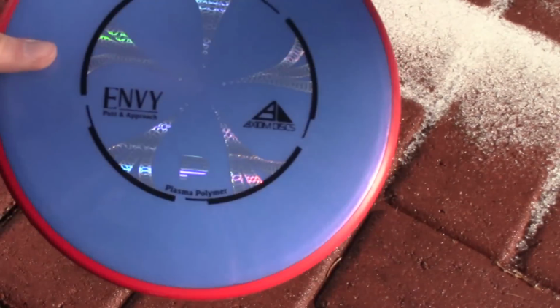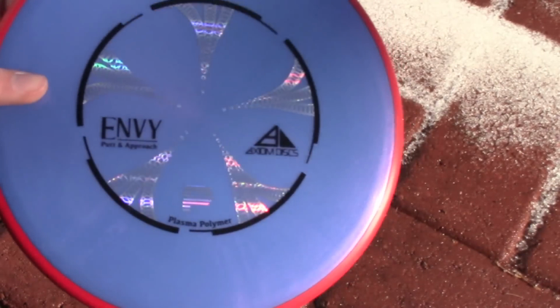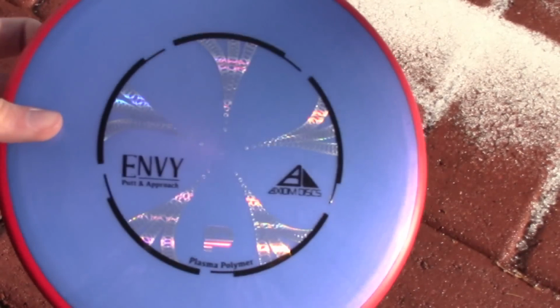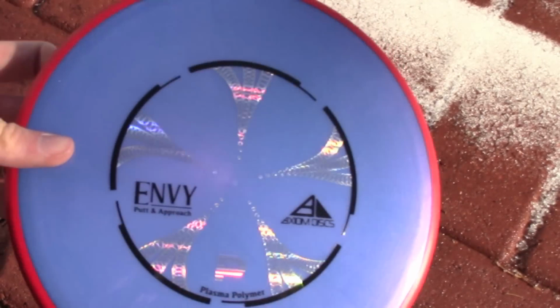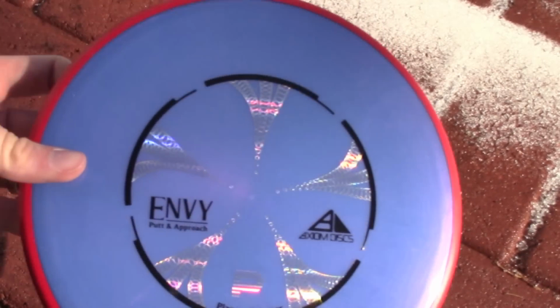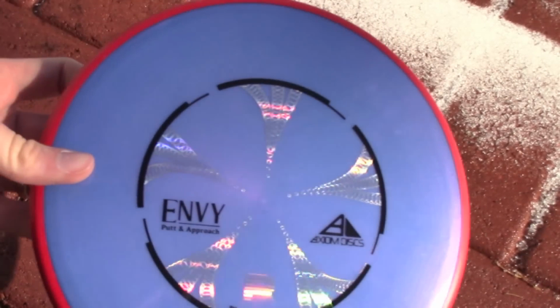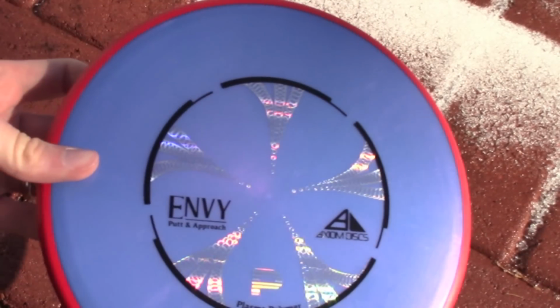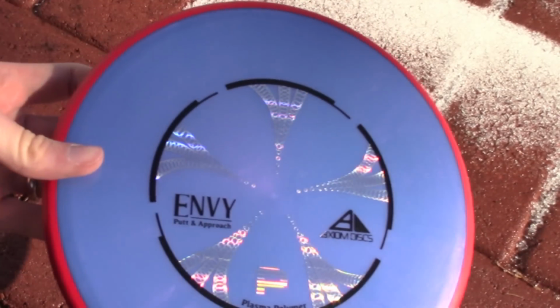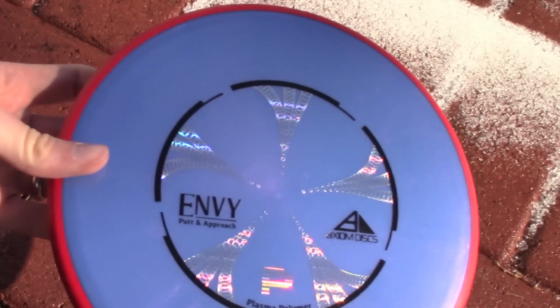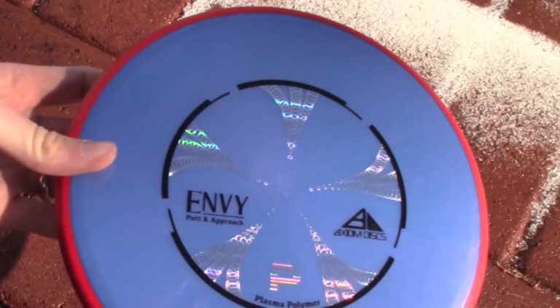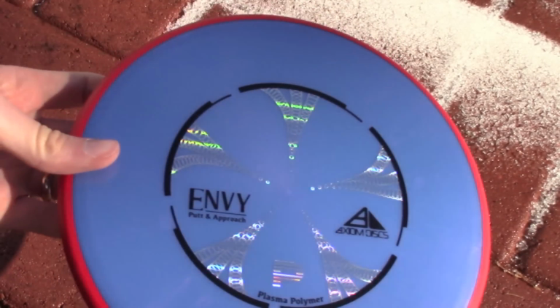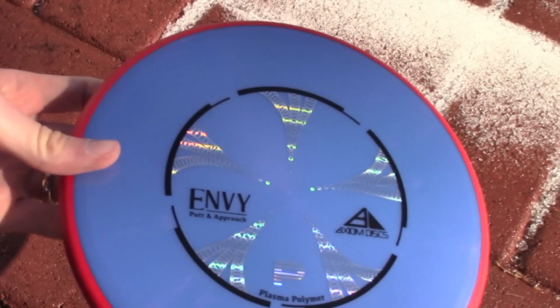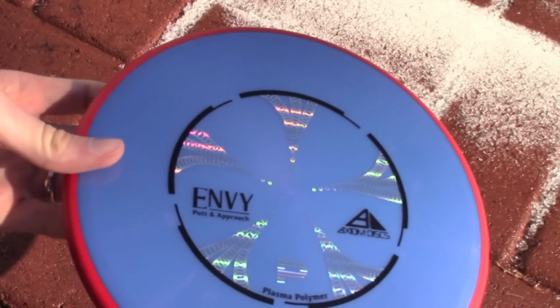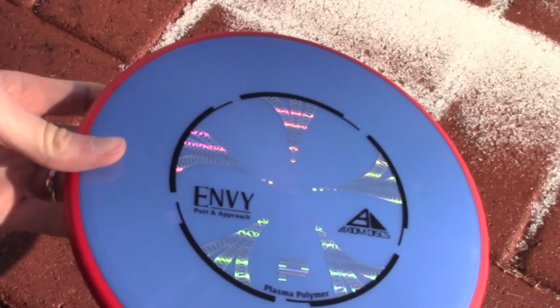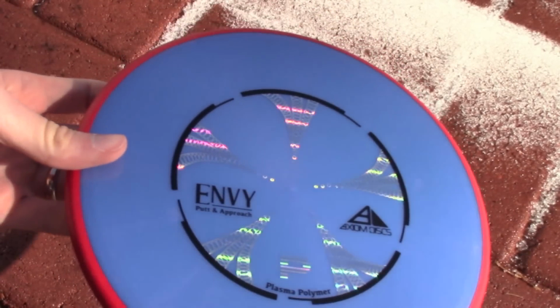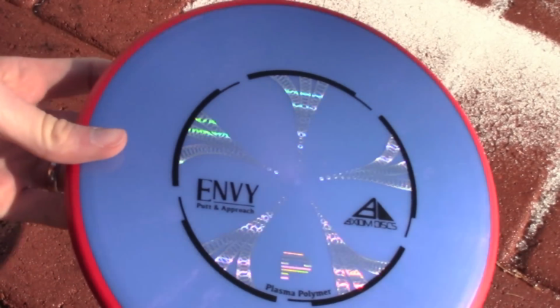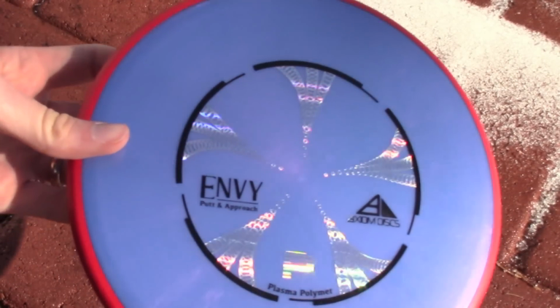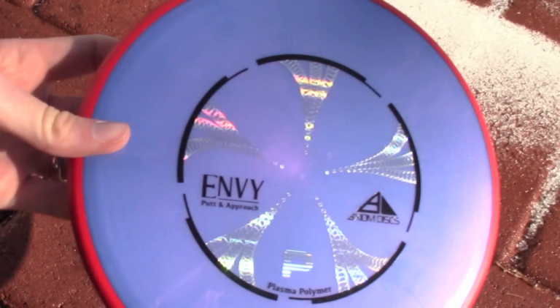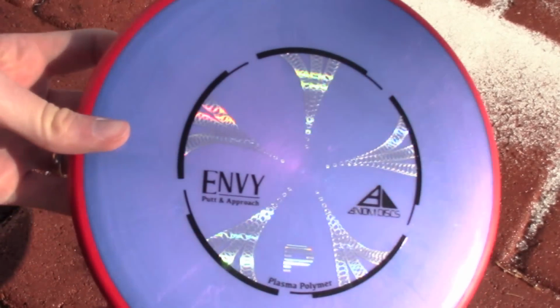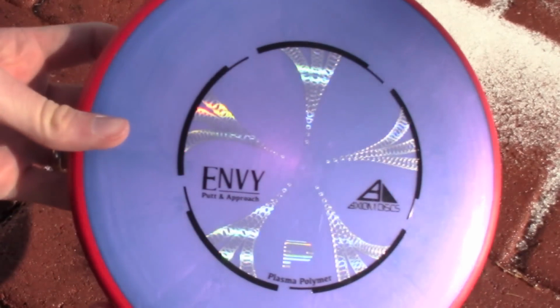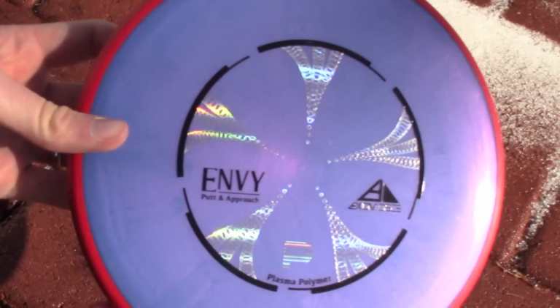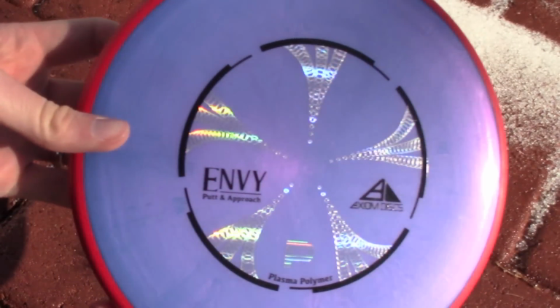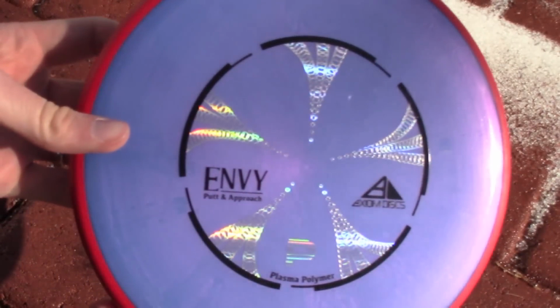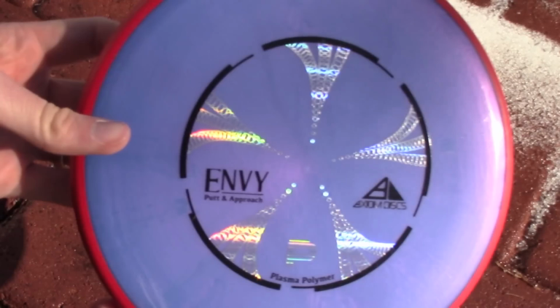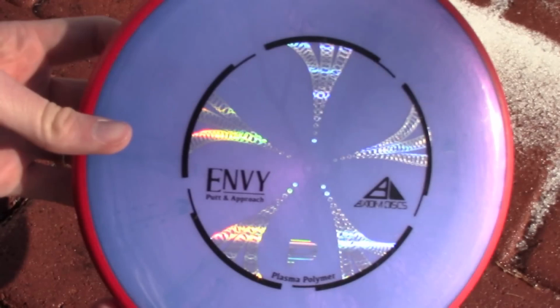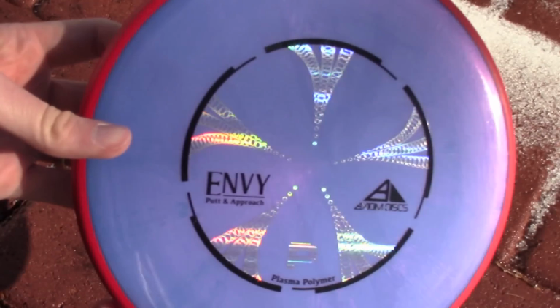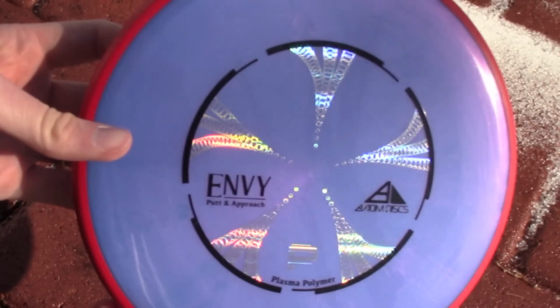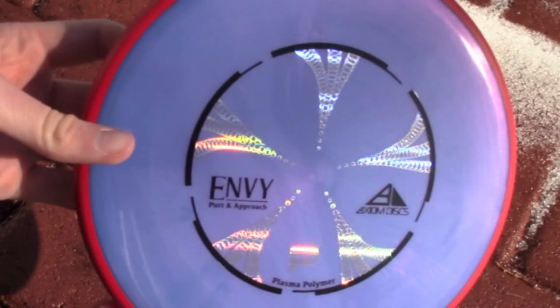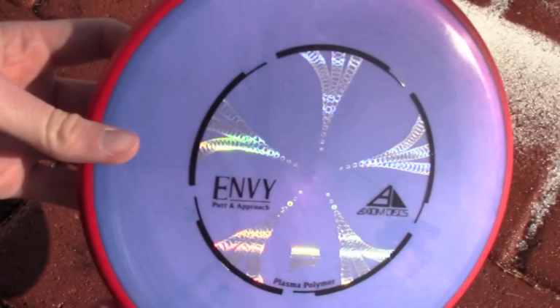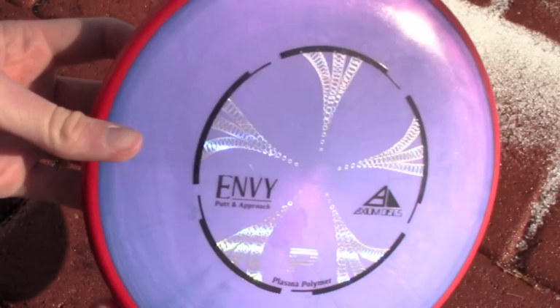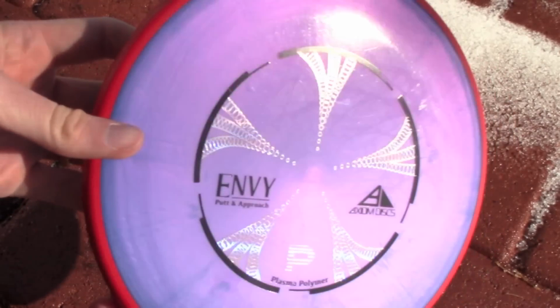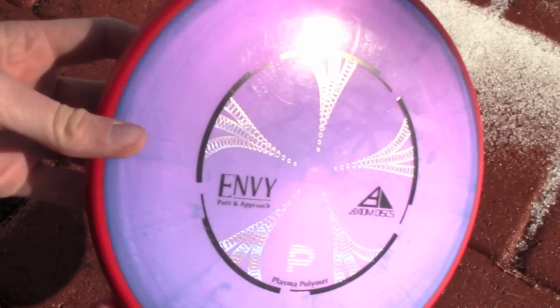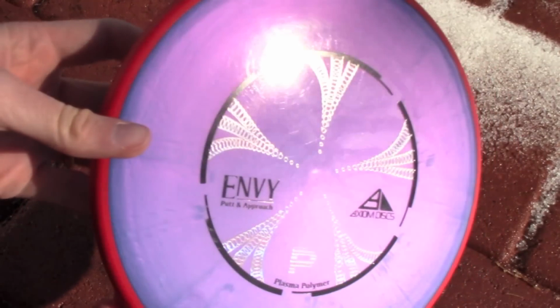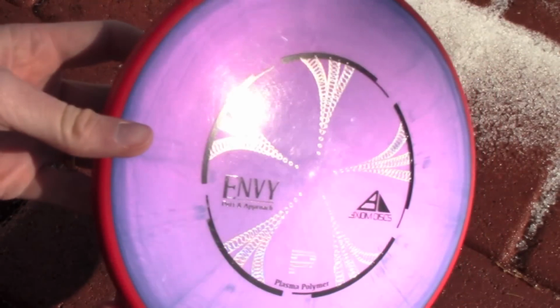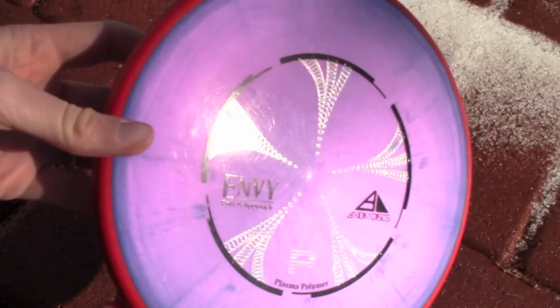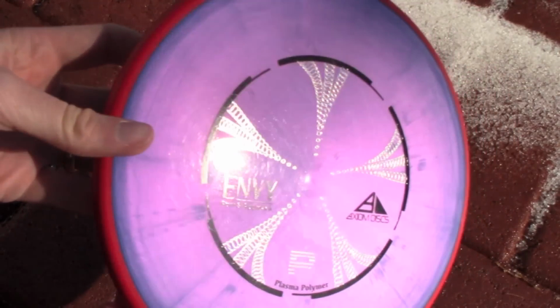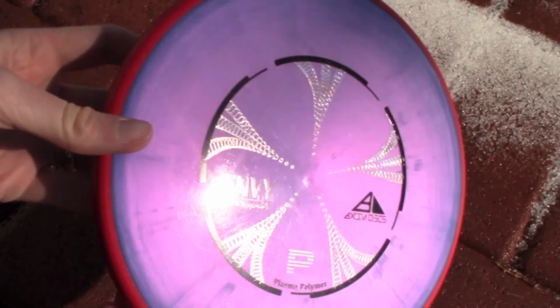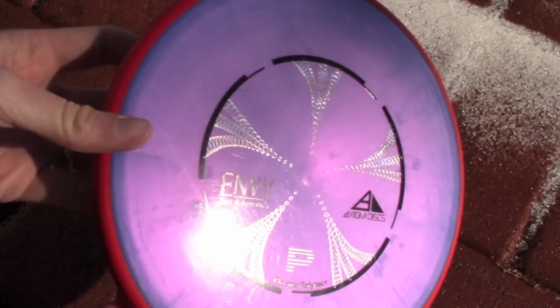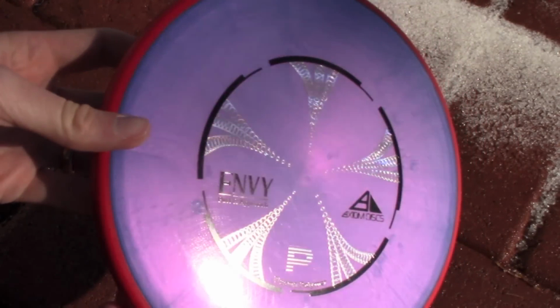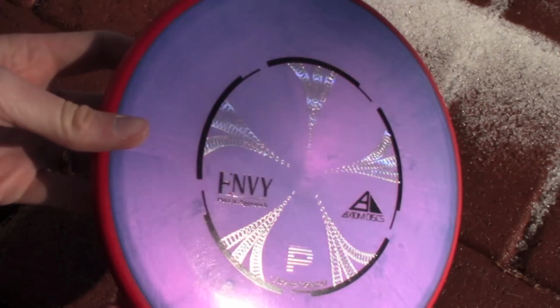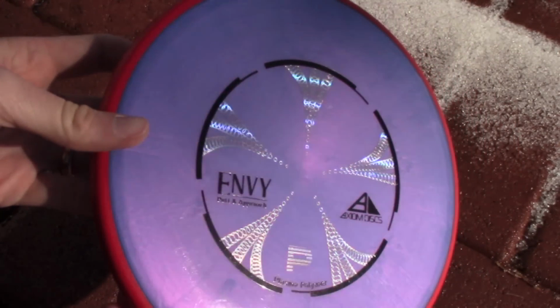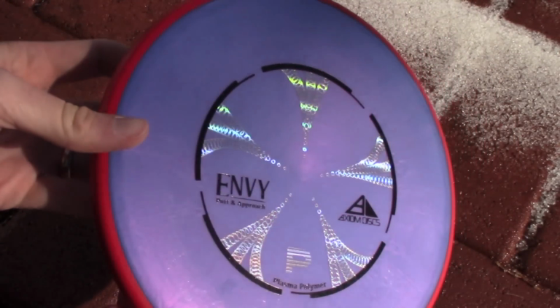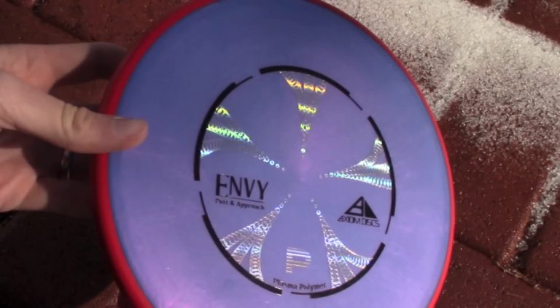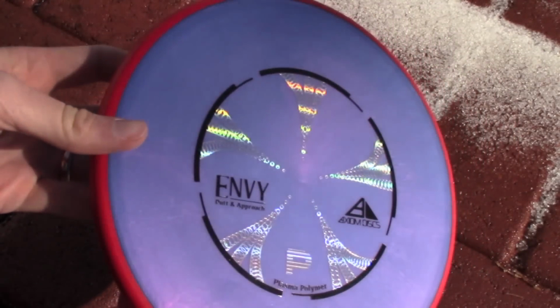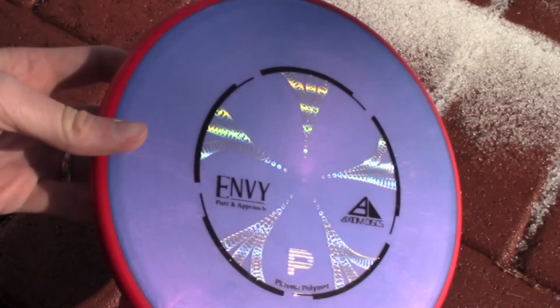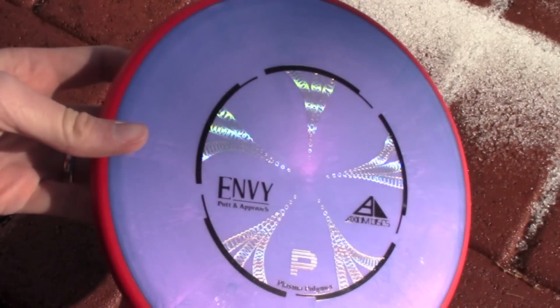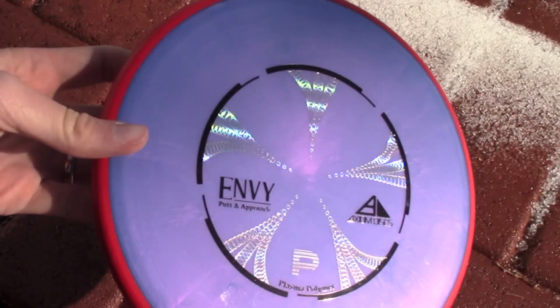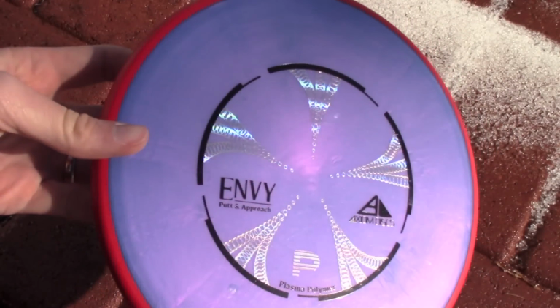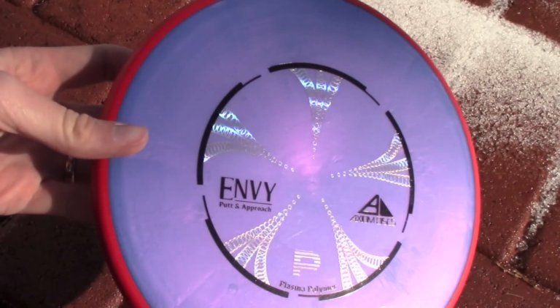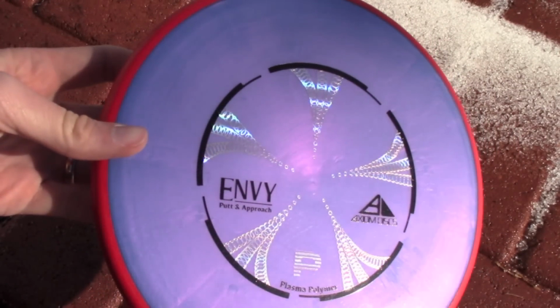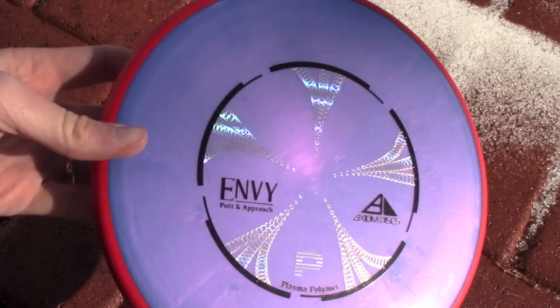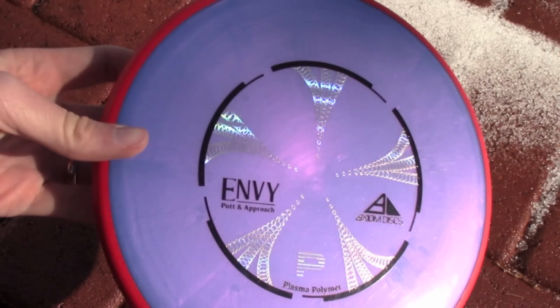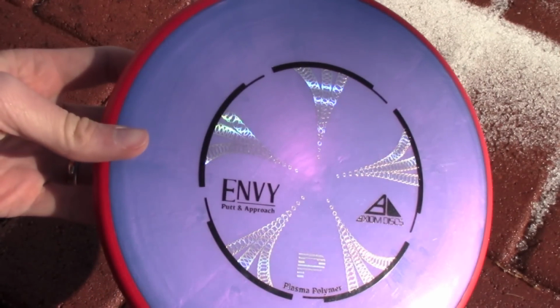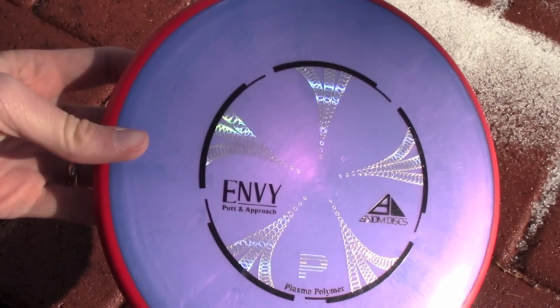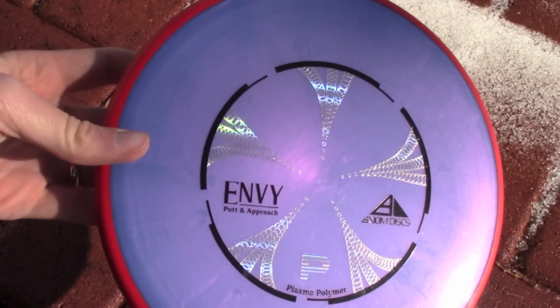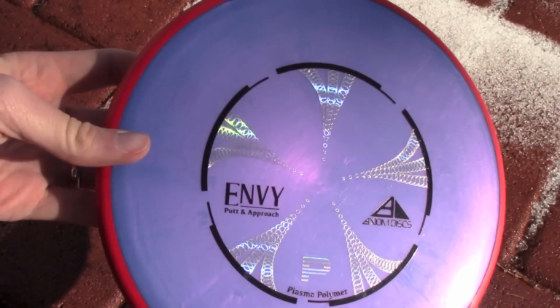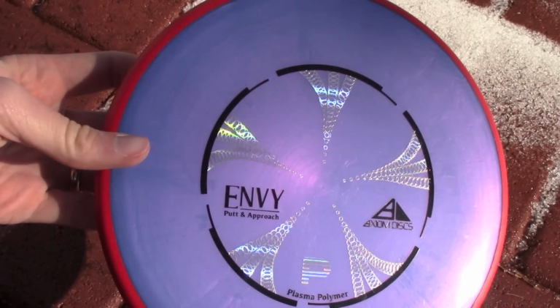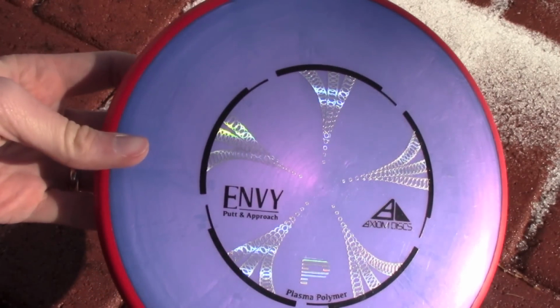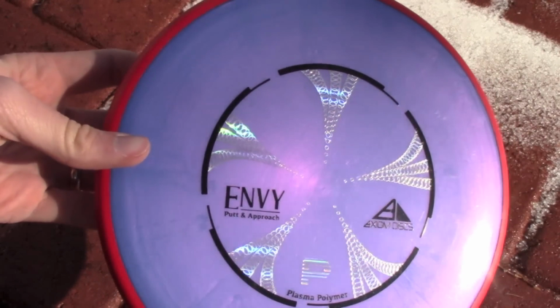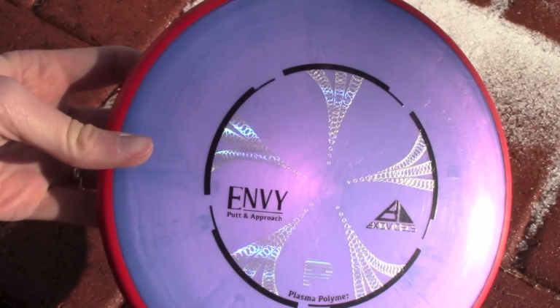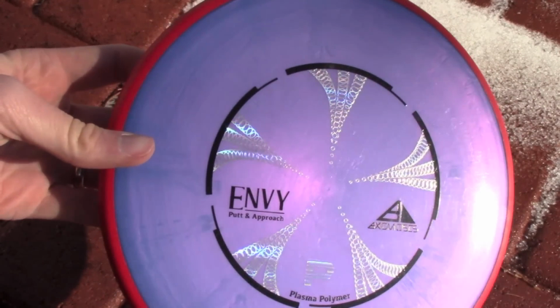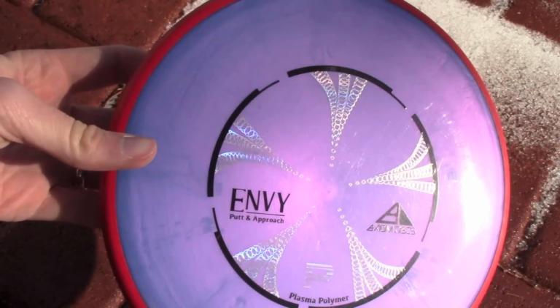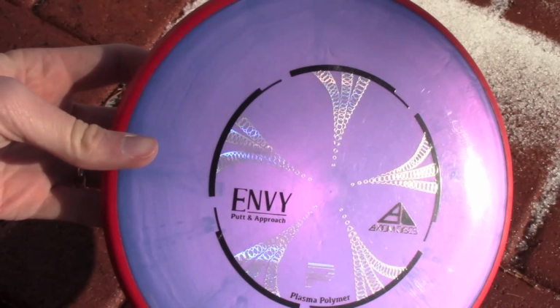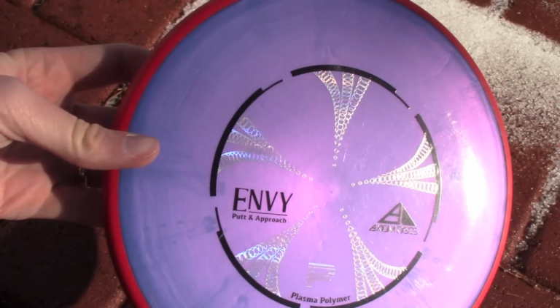It's got a nice color shift tendency to it, depending on what angle you hold it at and the sunlight hitting it just right. You can see it right there — it's got a nice blue and purple color shift.